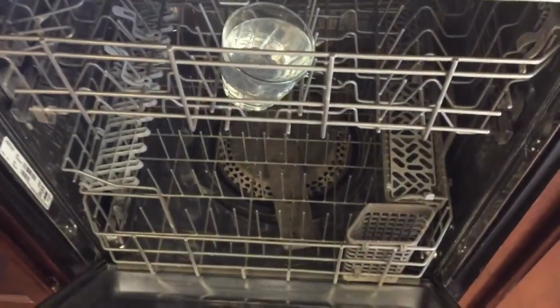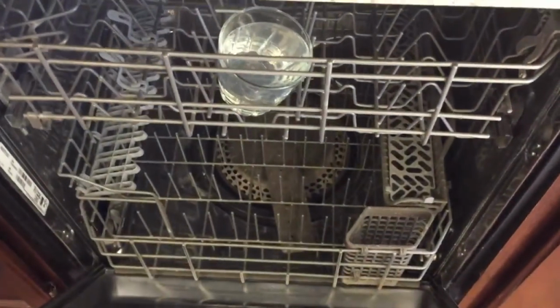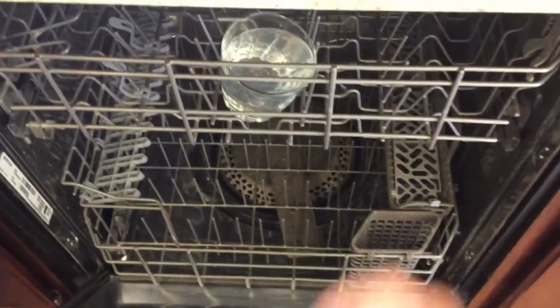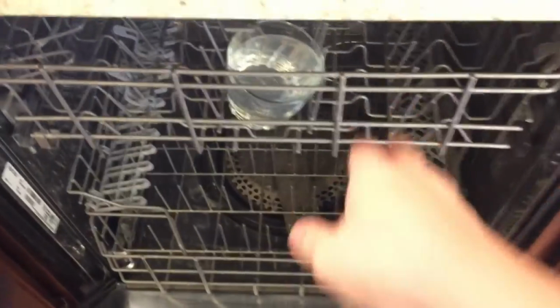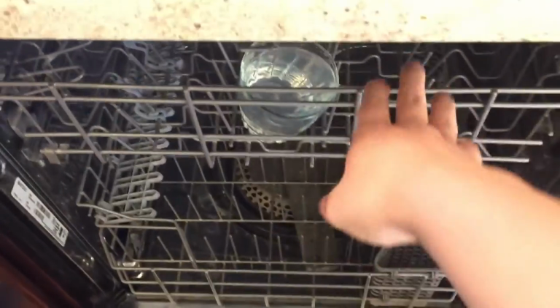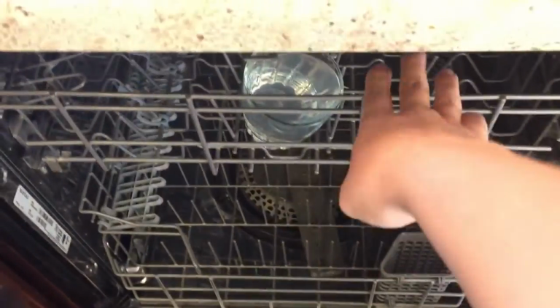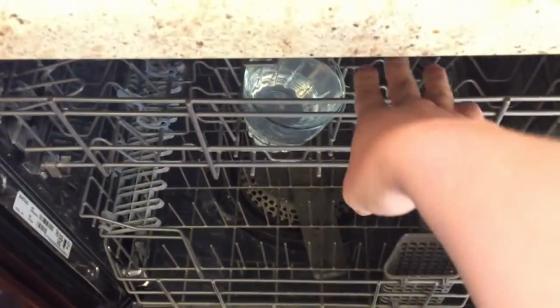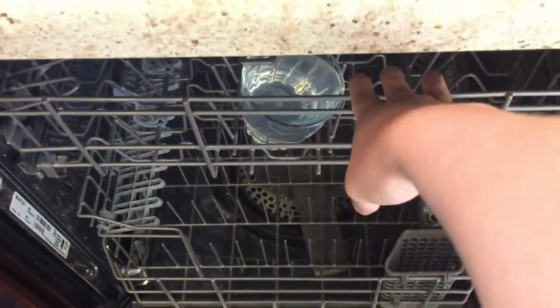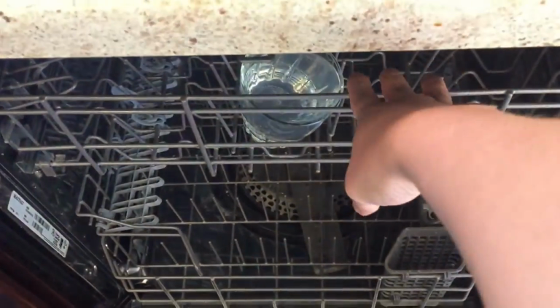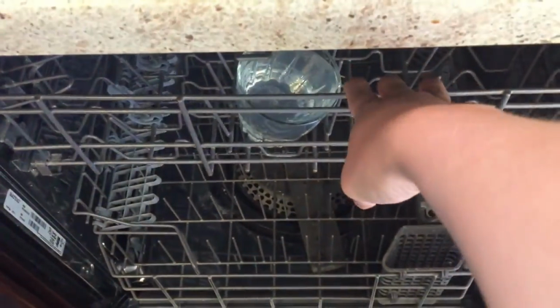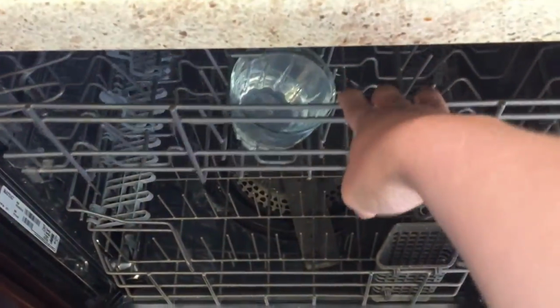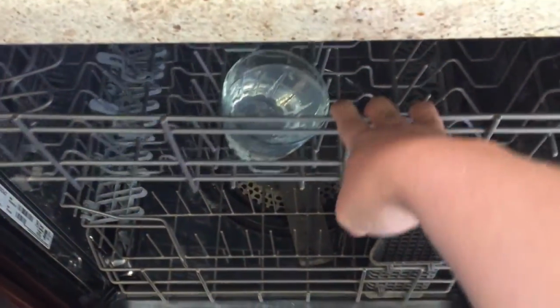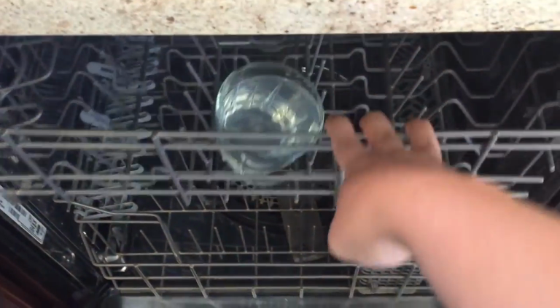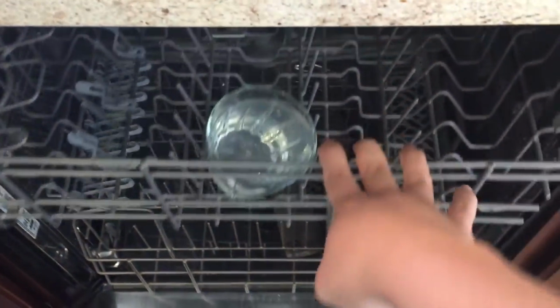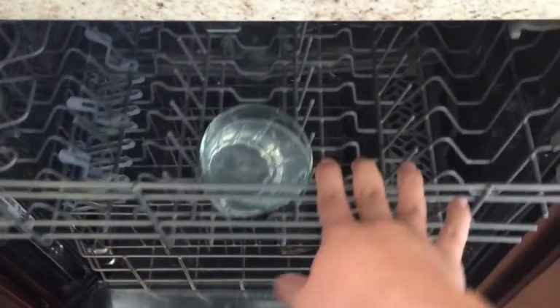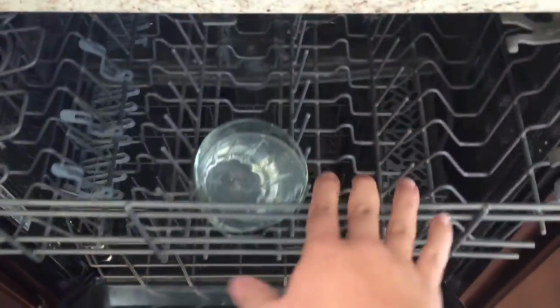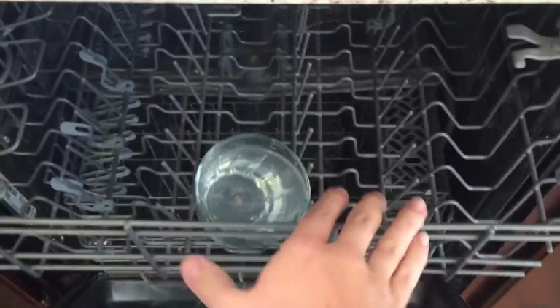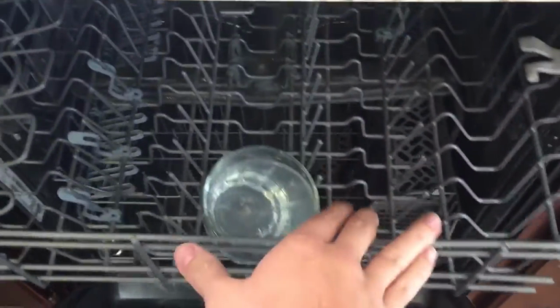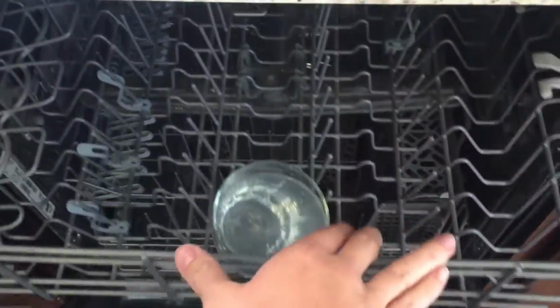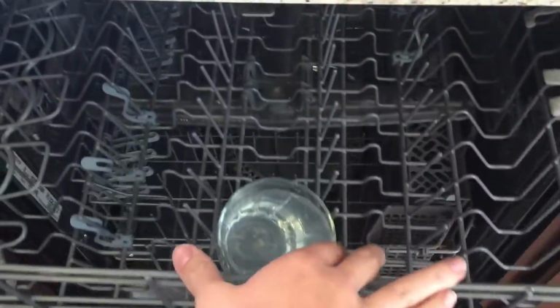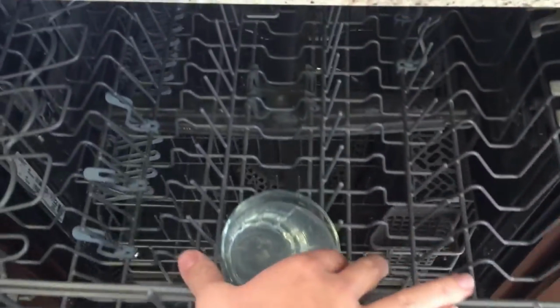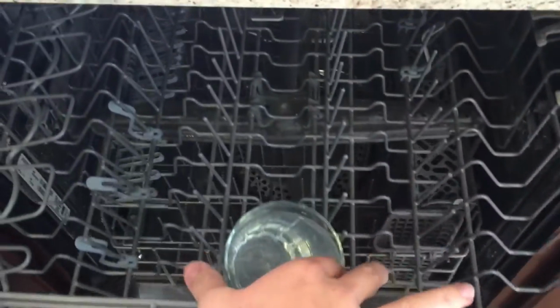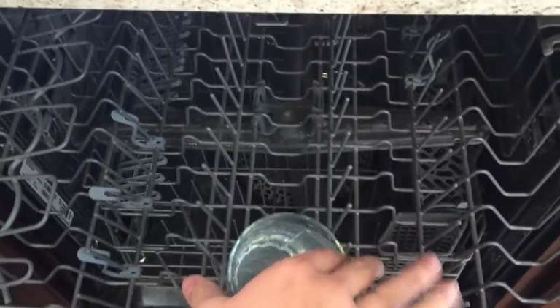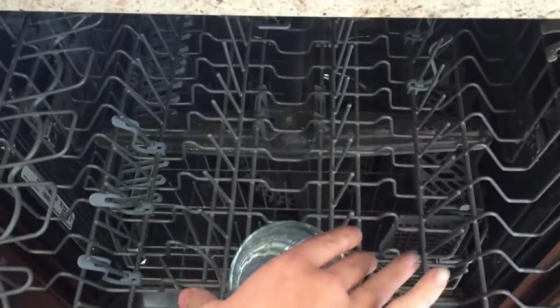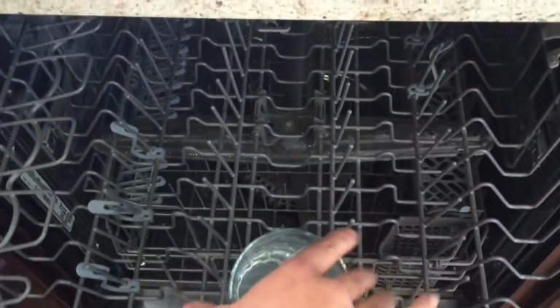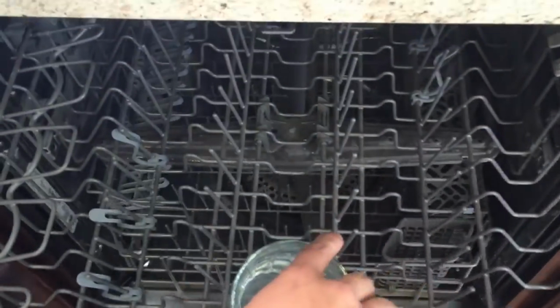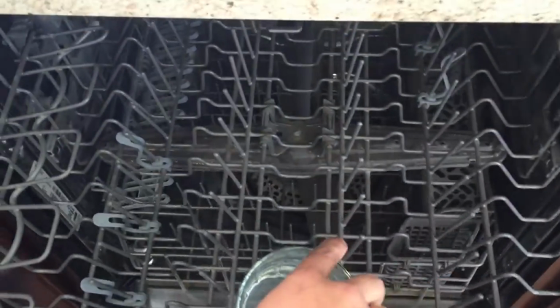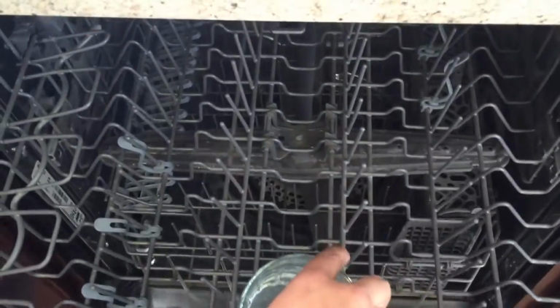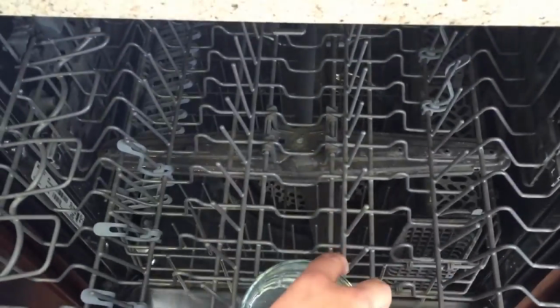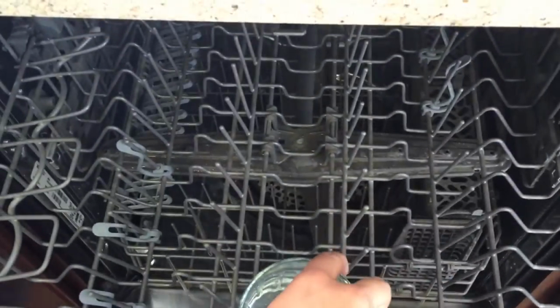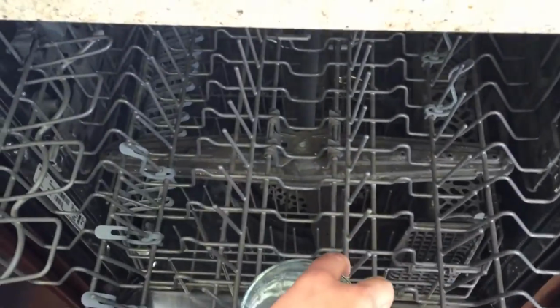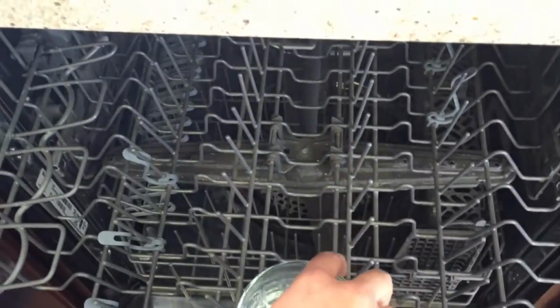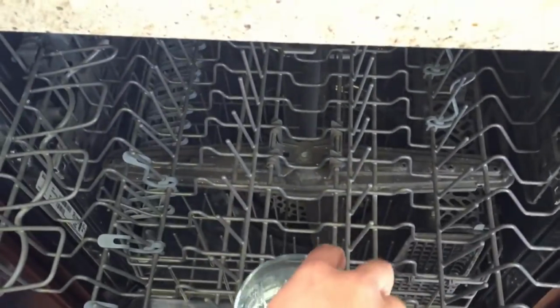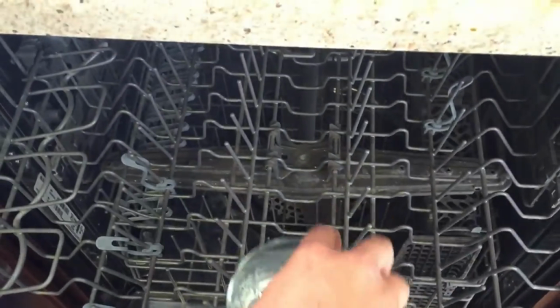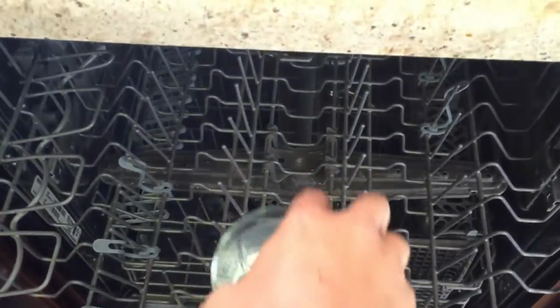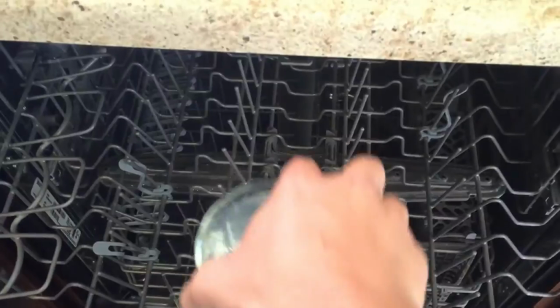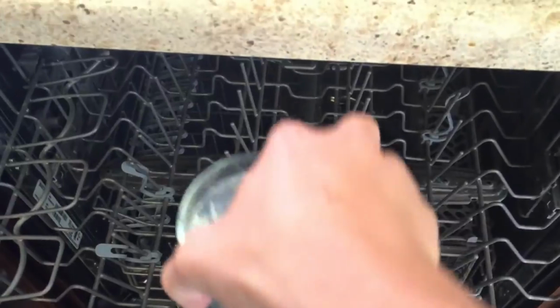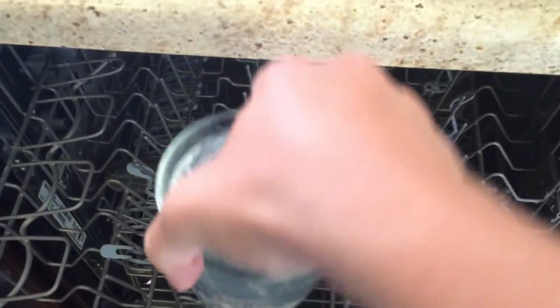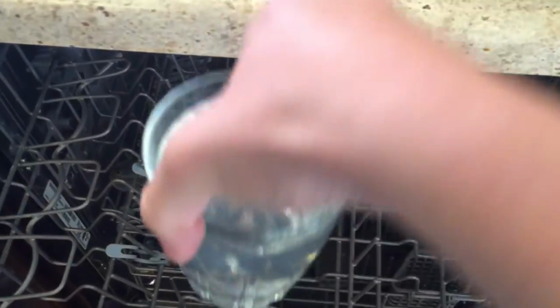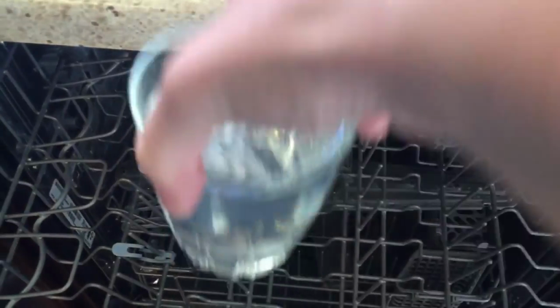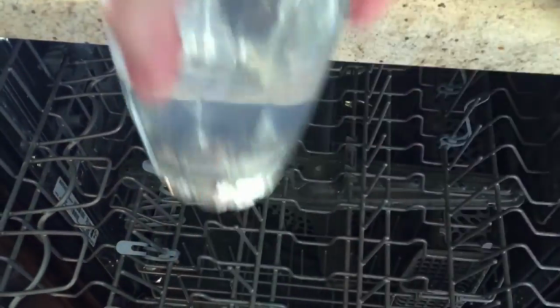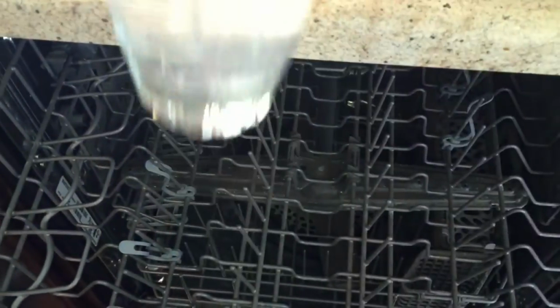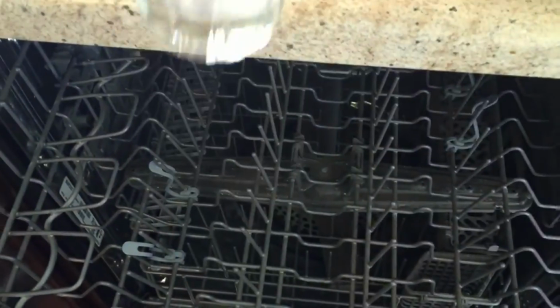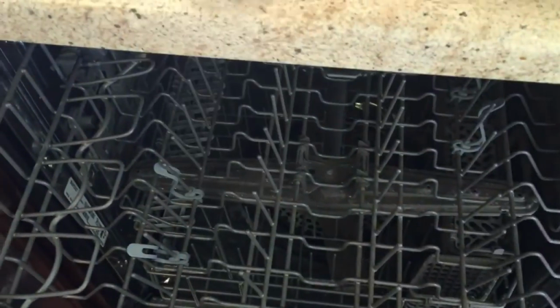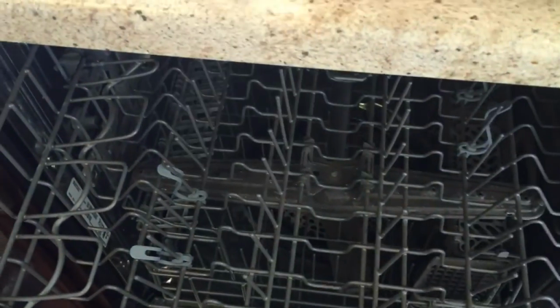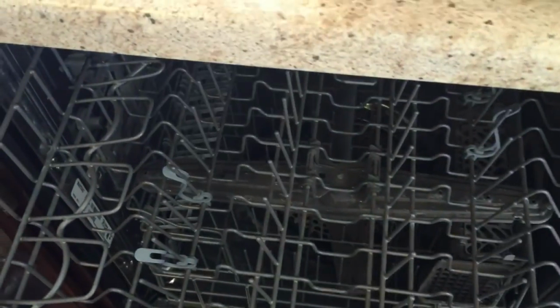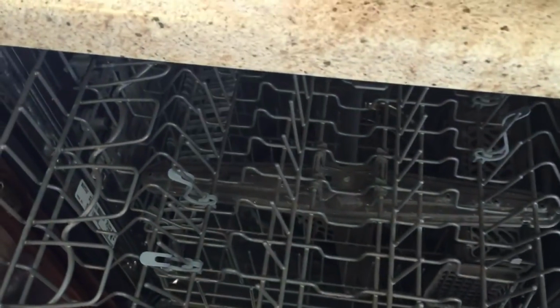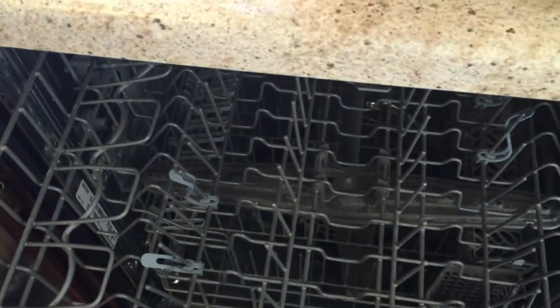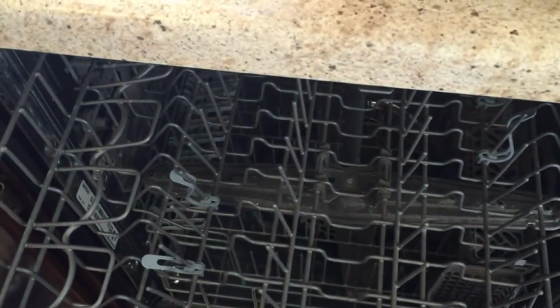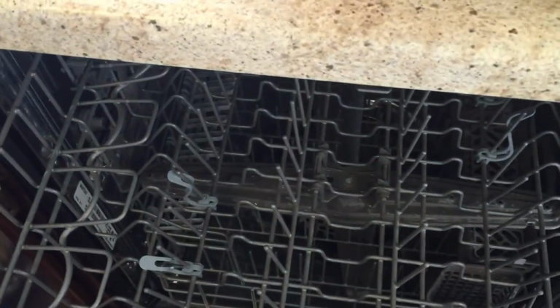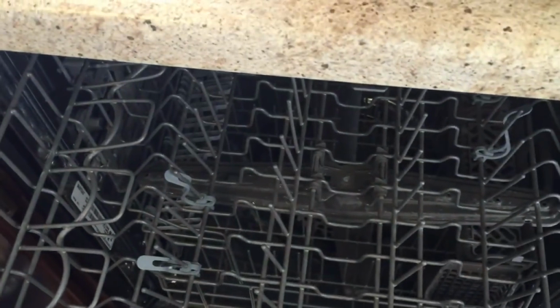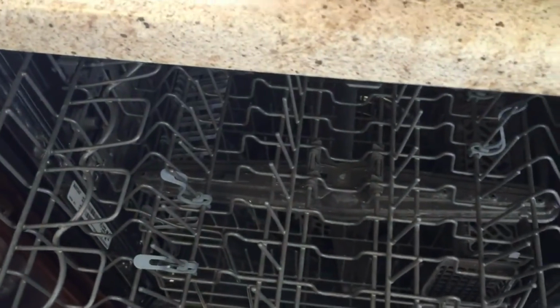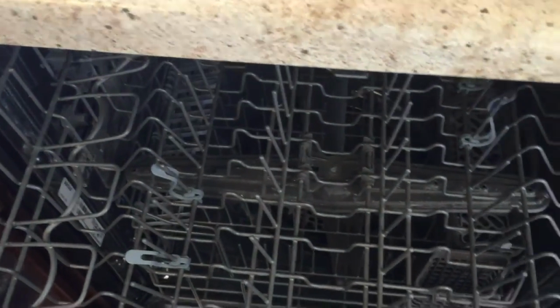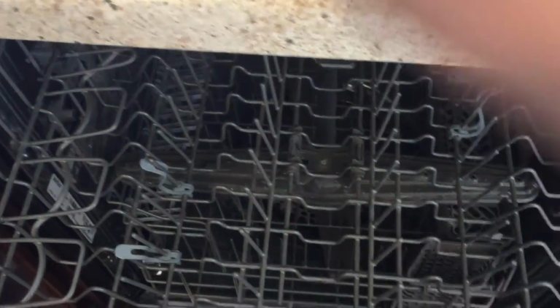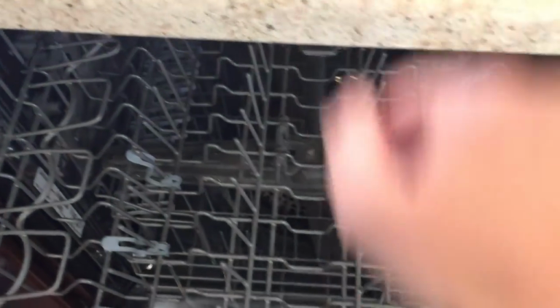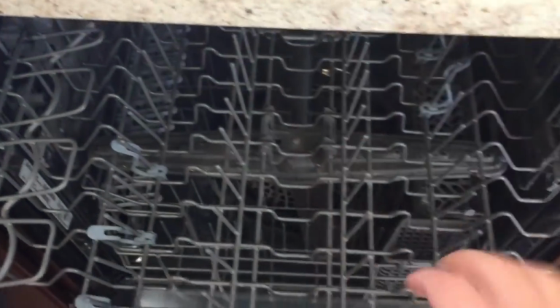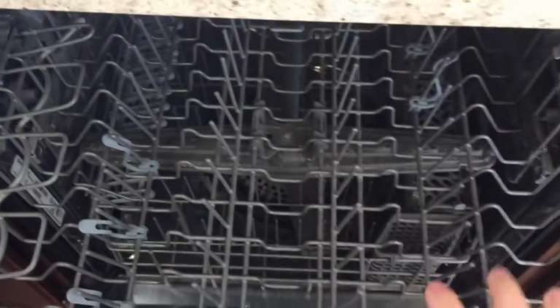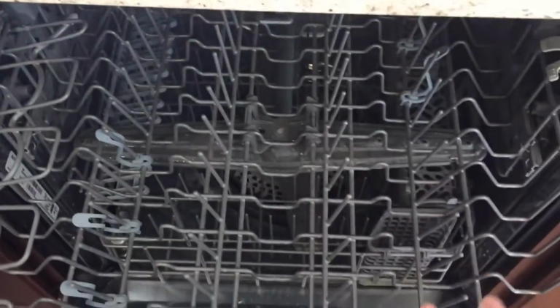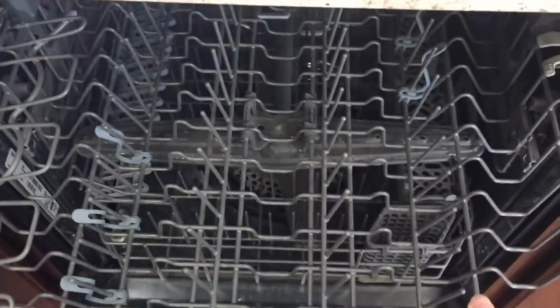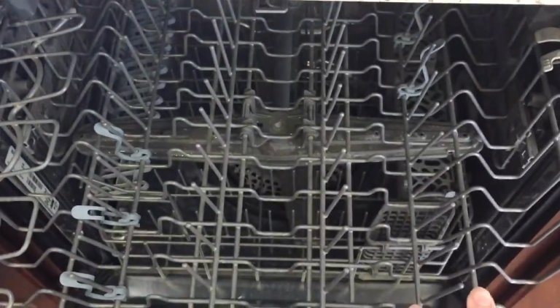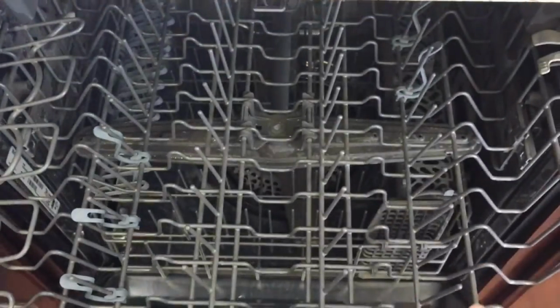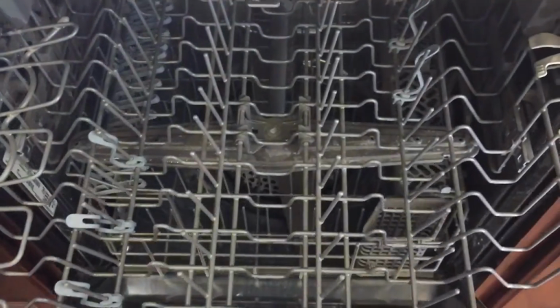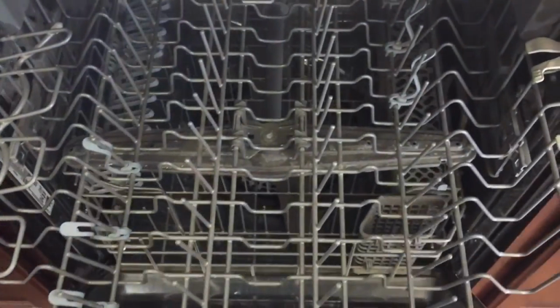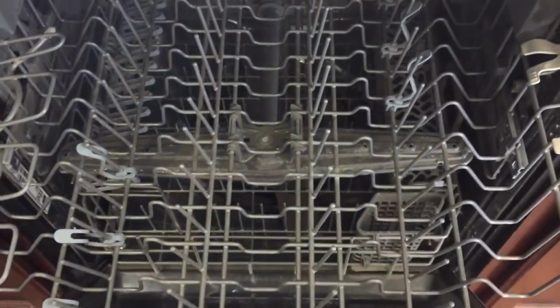Now the dishwasher is all spotless clean! I hope you enjoyed this video — if you did, give it a big thumbs up and don't forget to hit the subscribe button. Thanks so much for watching, bye!